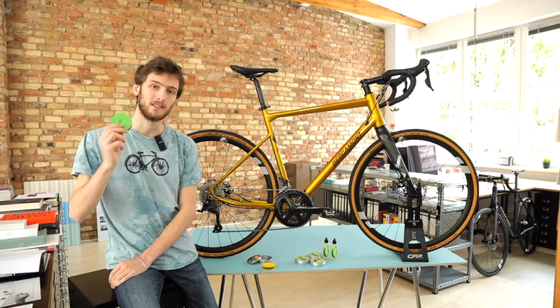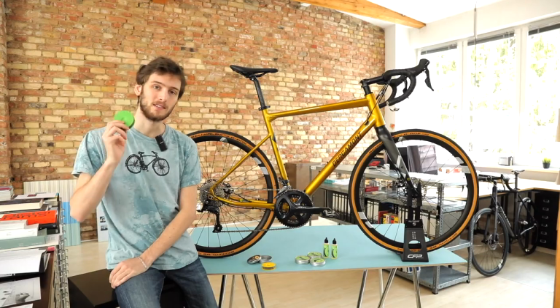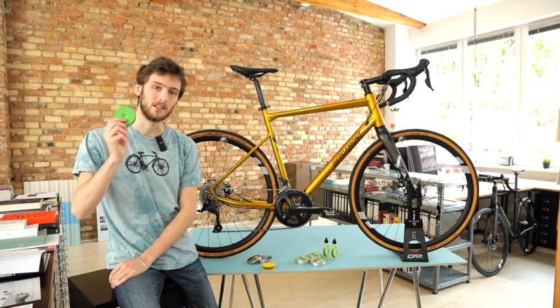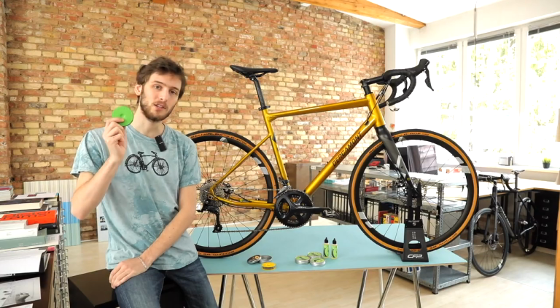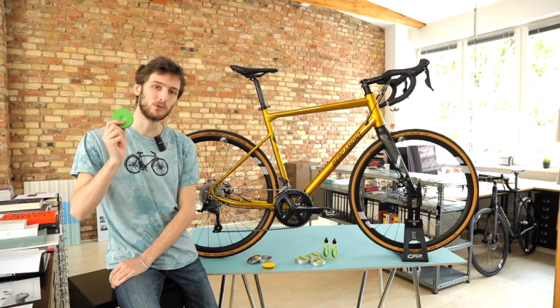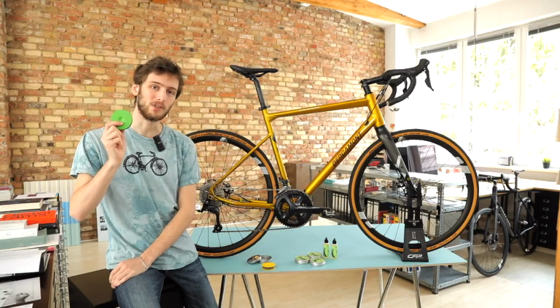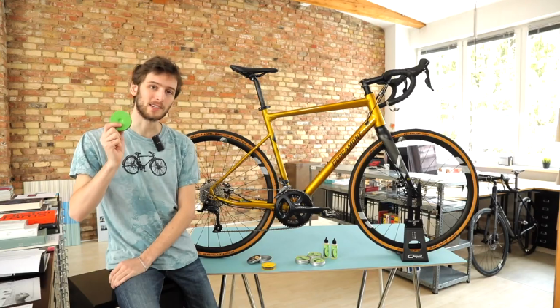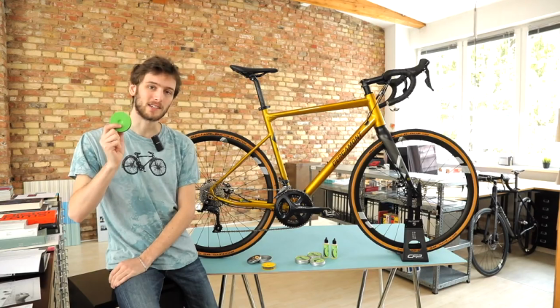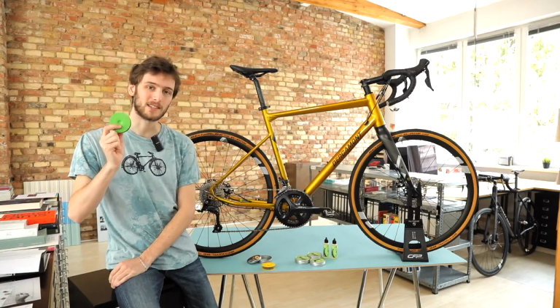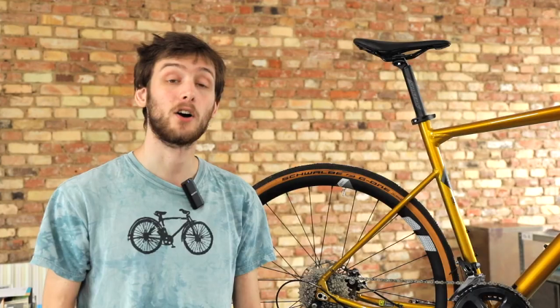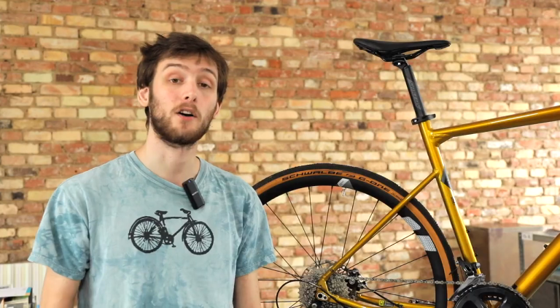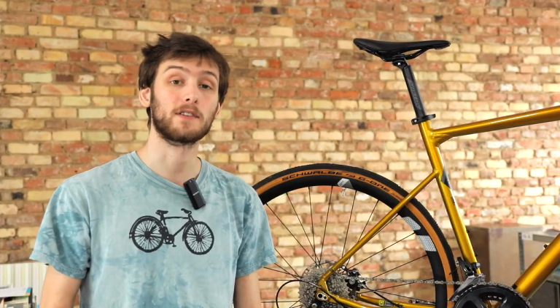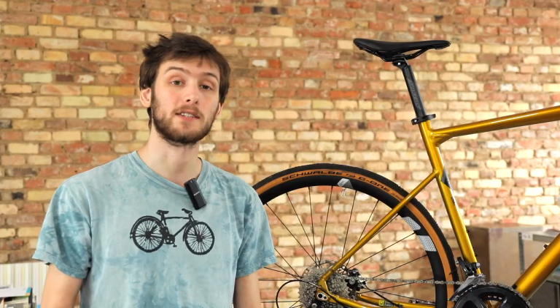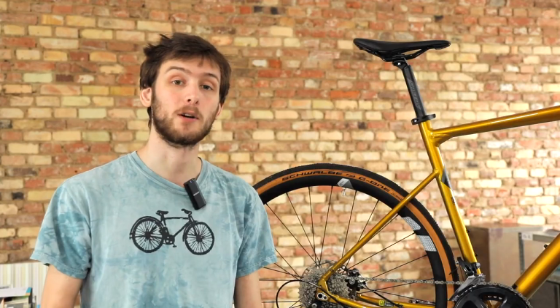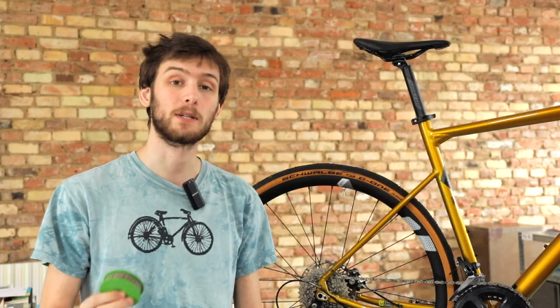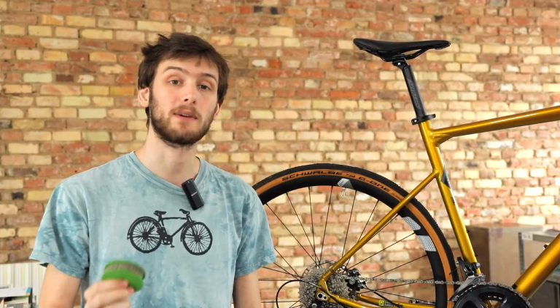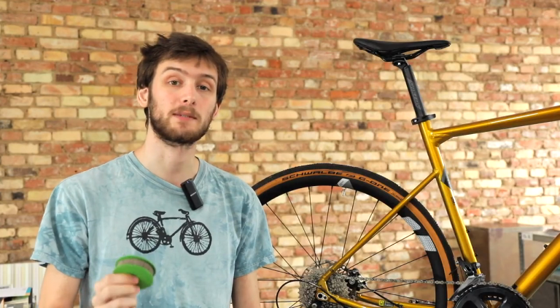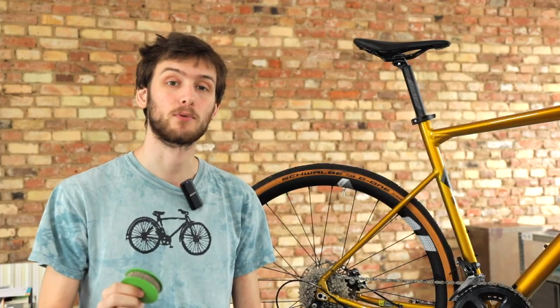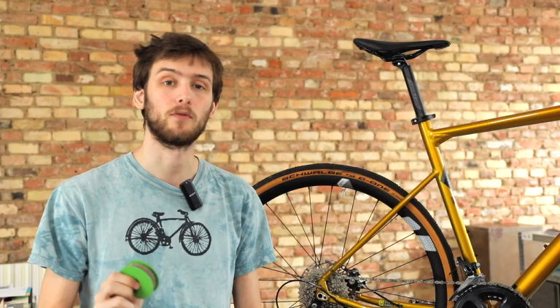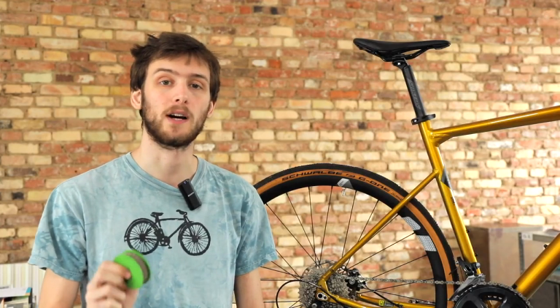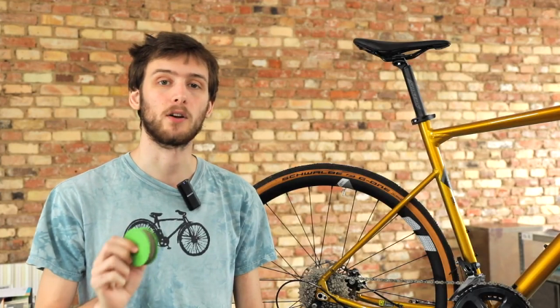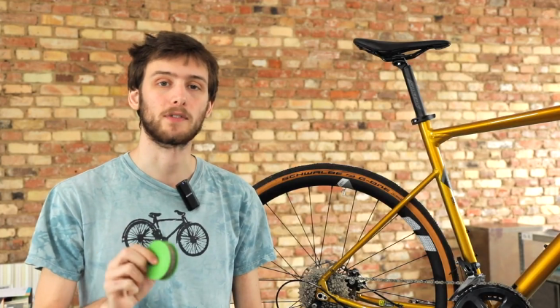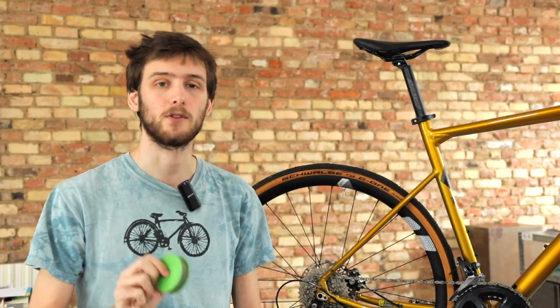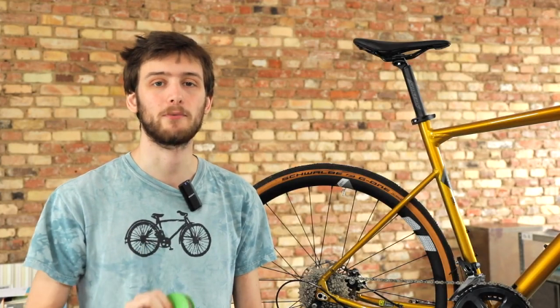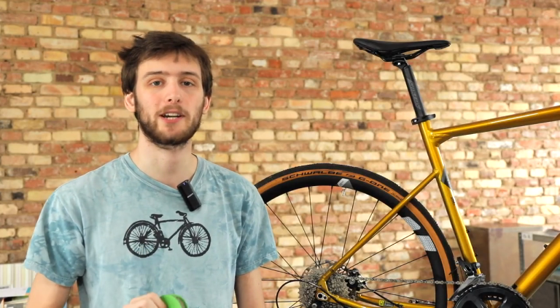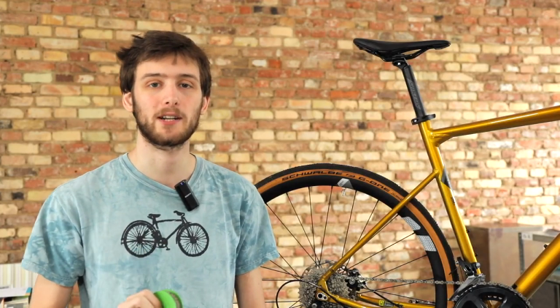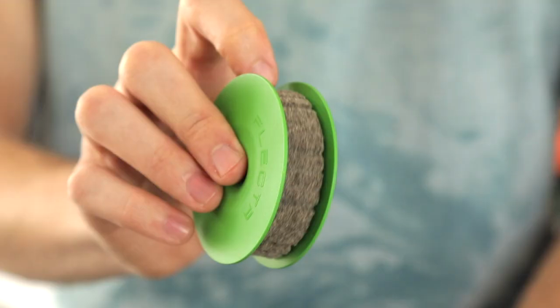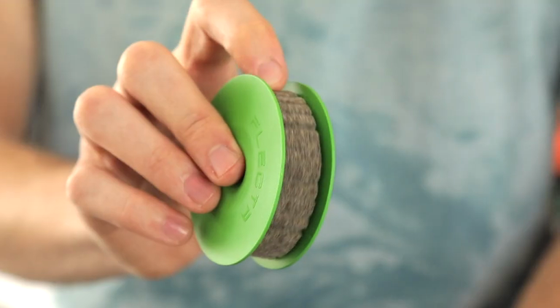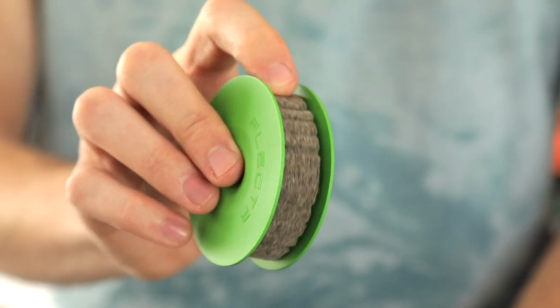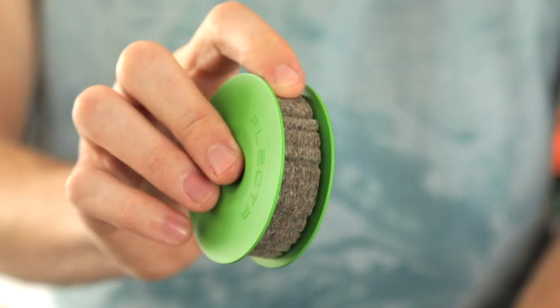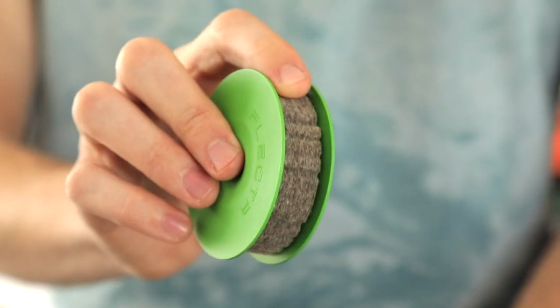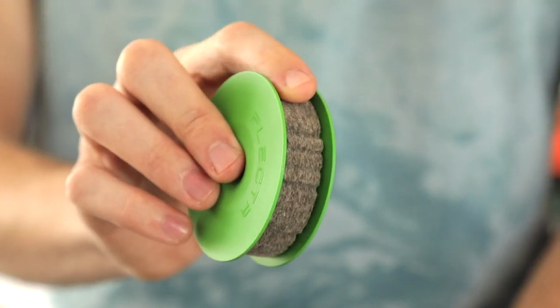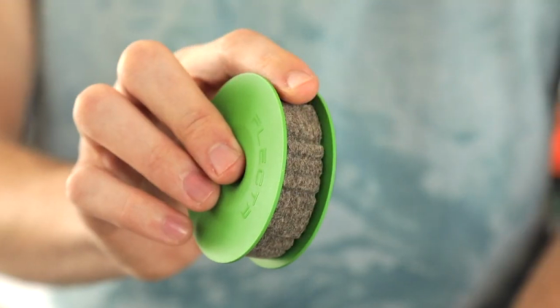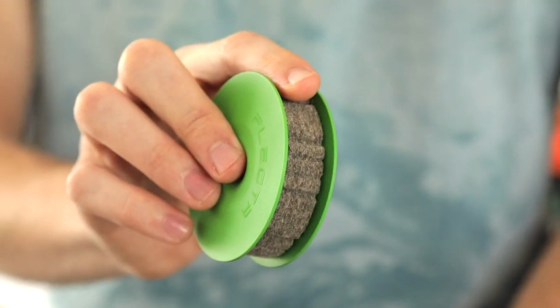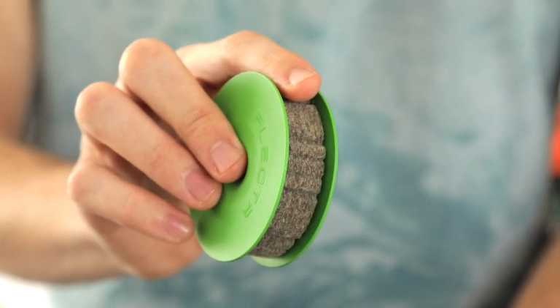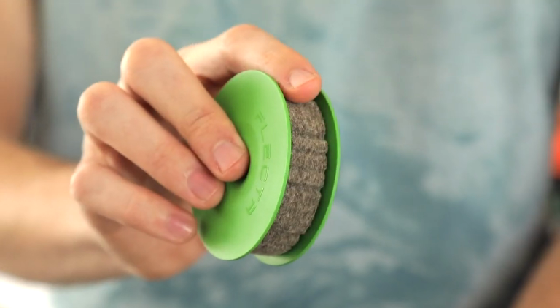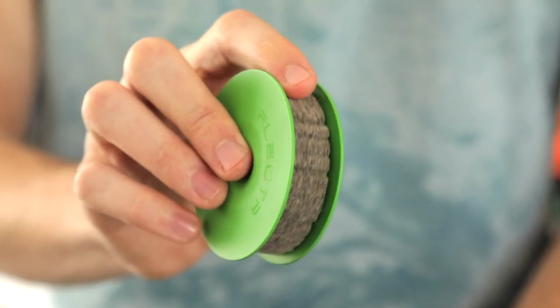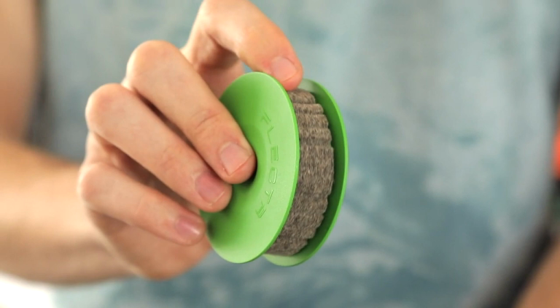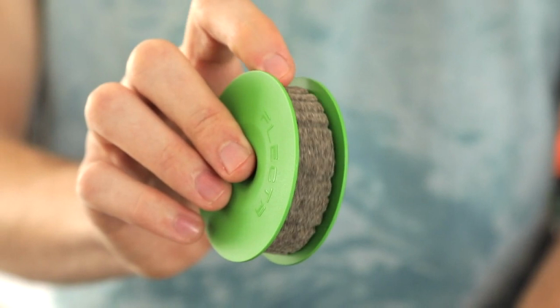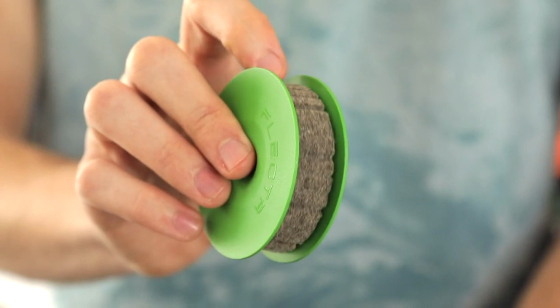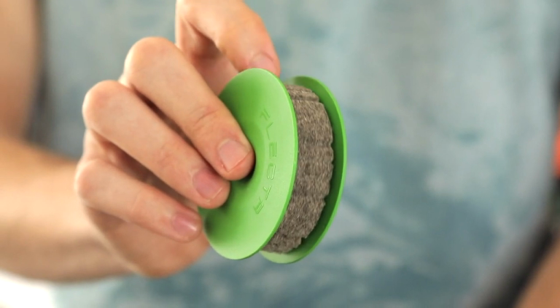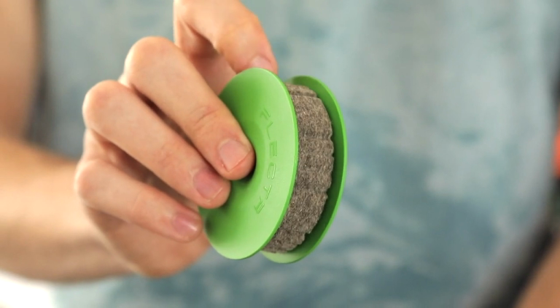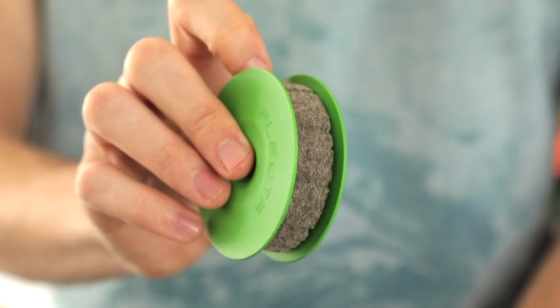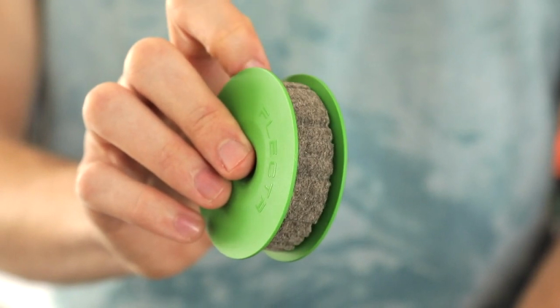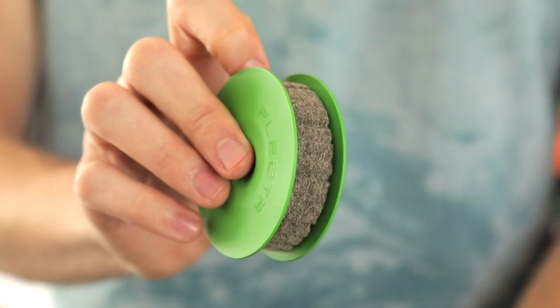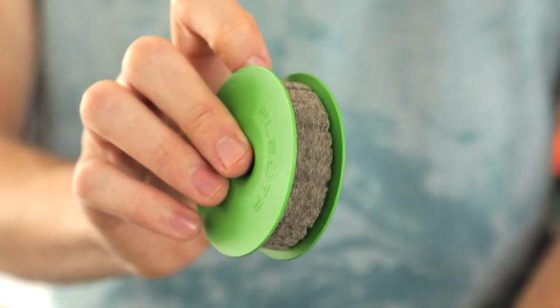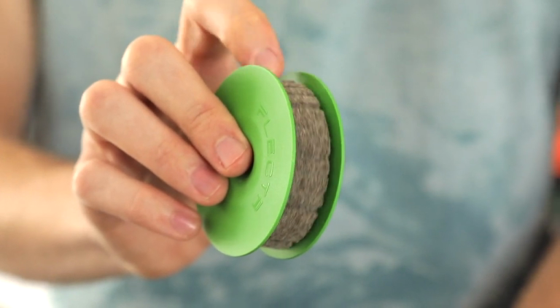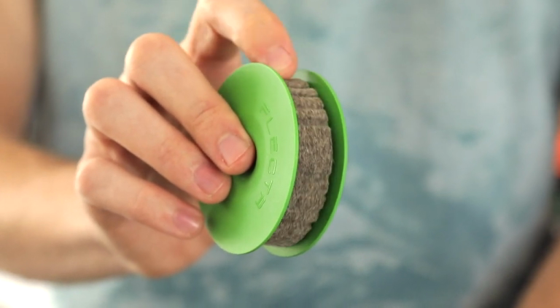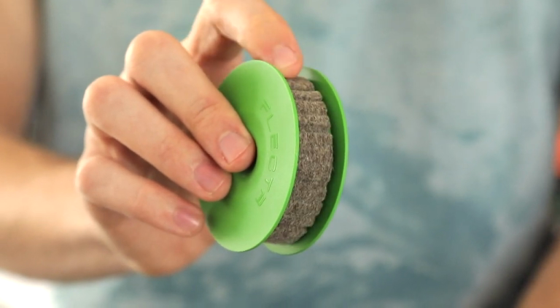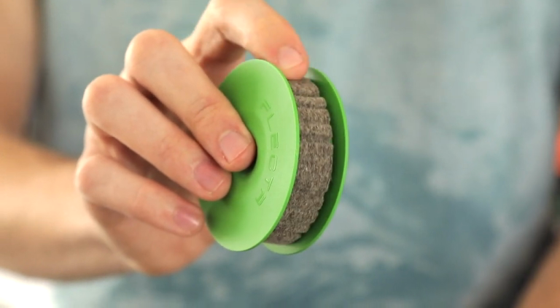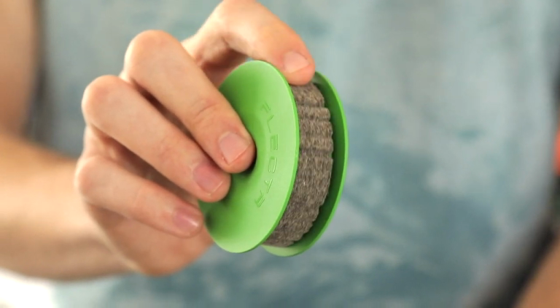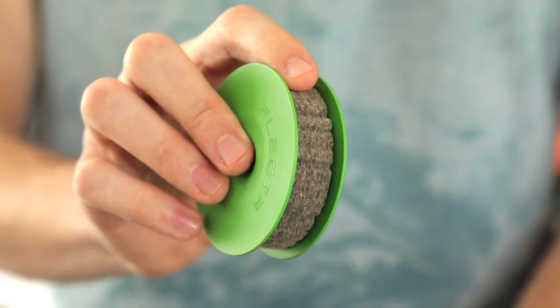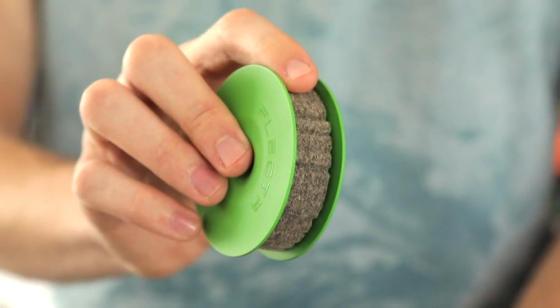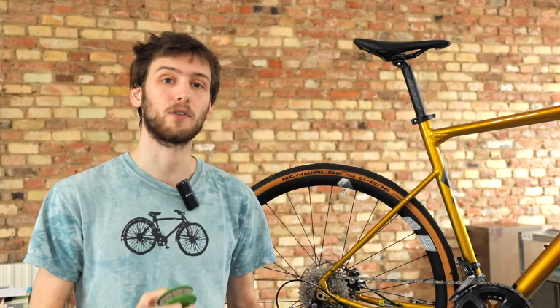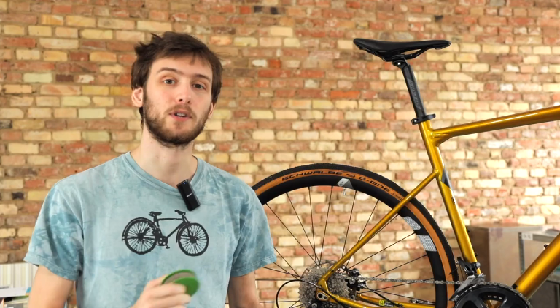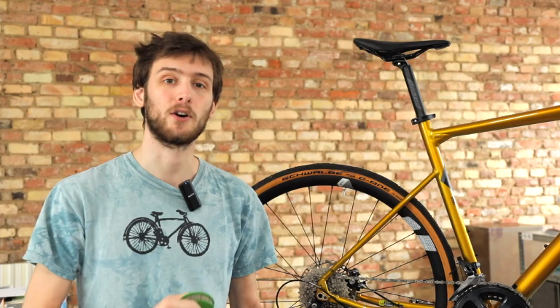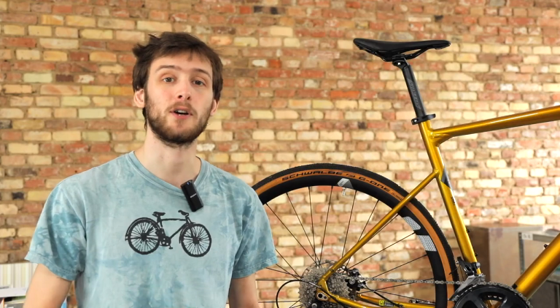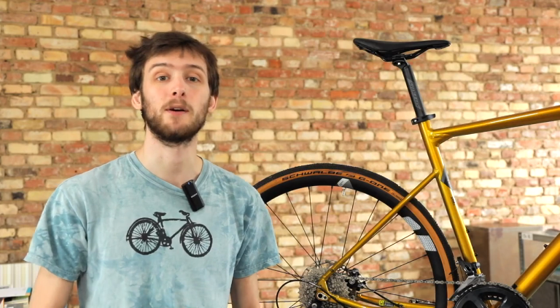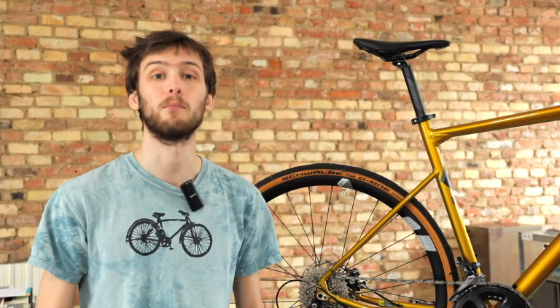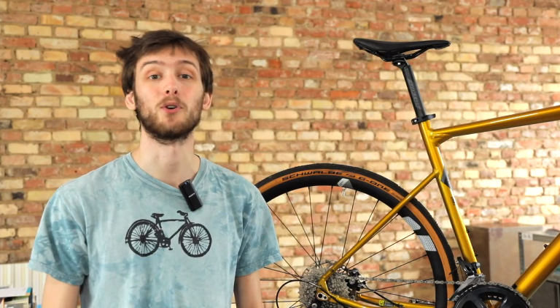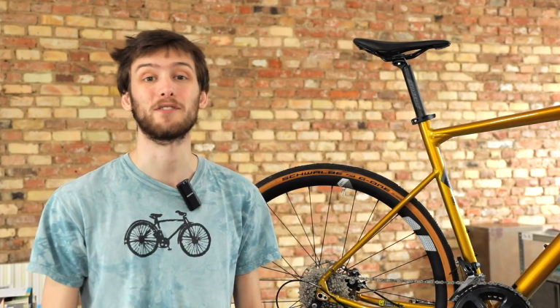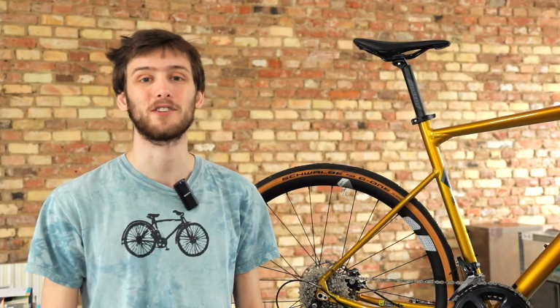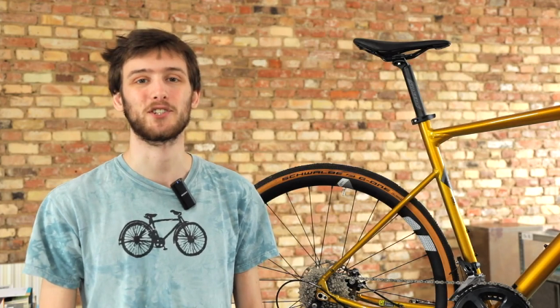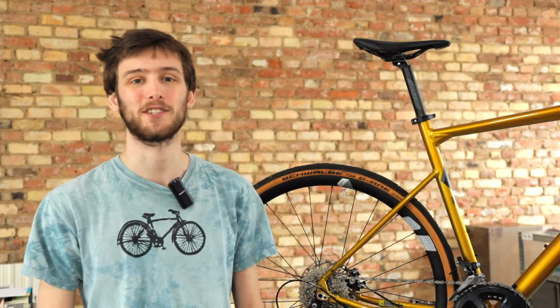The new Green Disc offers an optimized profile of the lubricator wheel, so it connects better with the rotating chain, making the delivery of the oil more efficient.